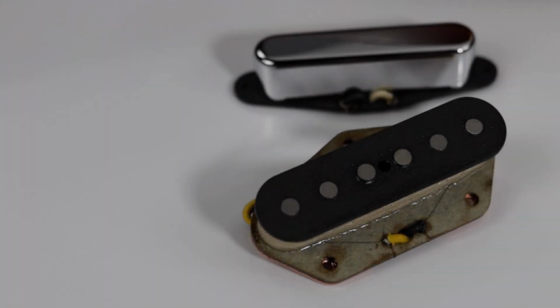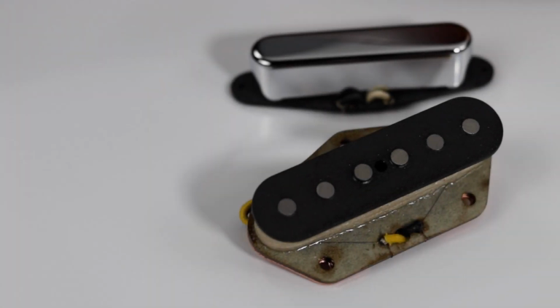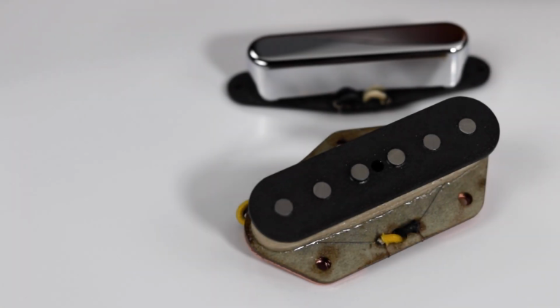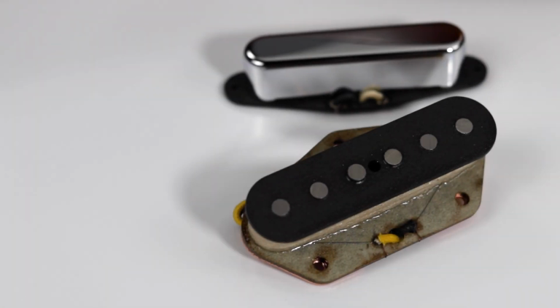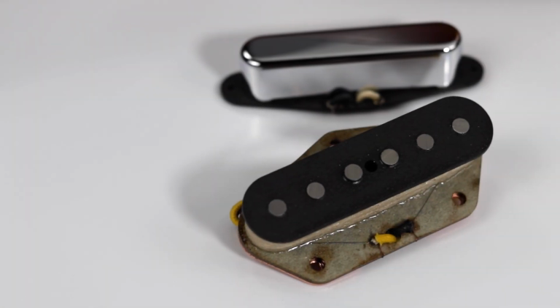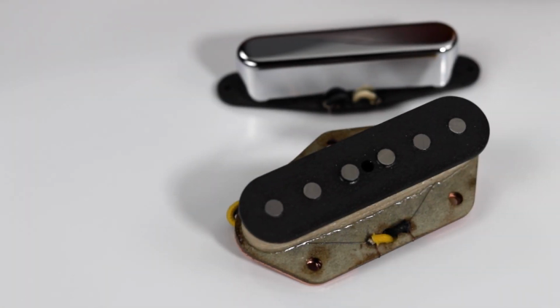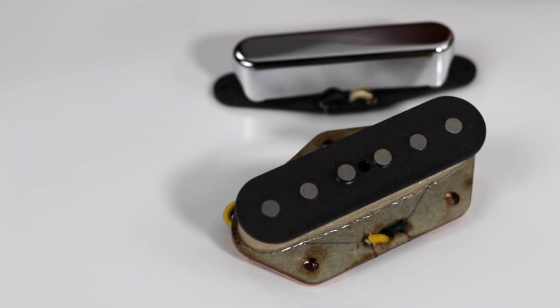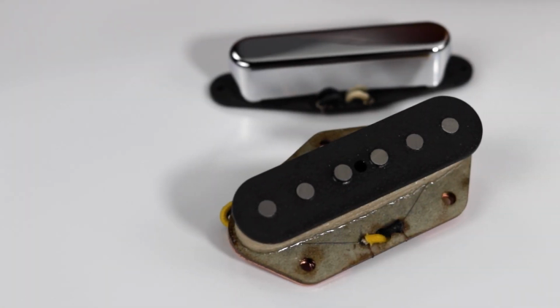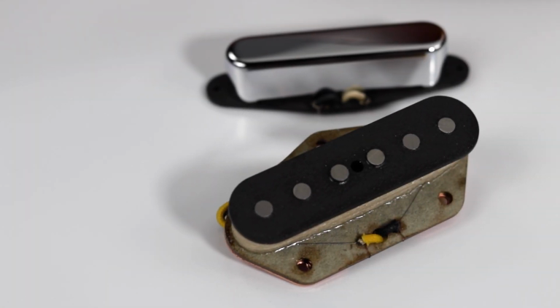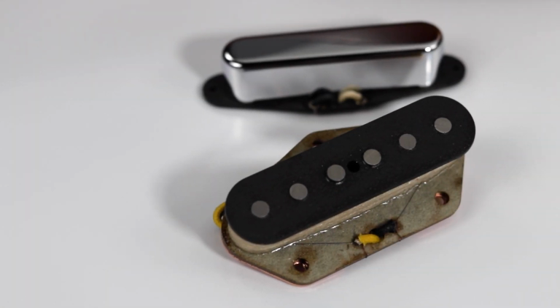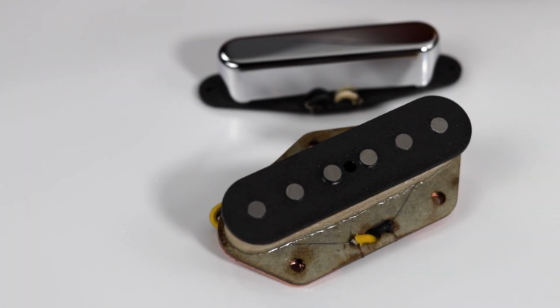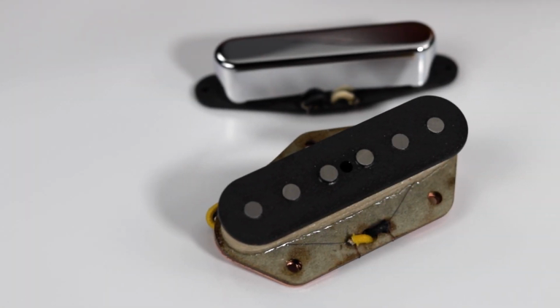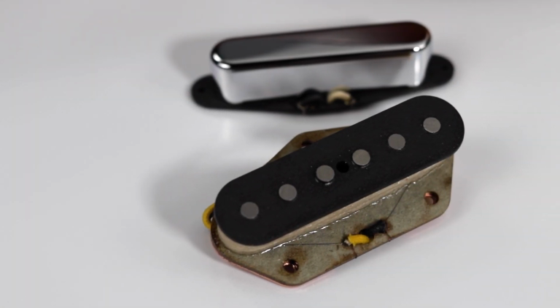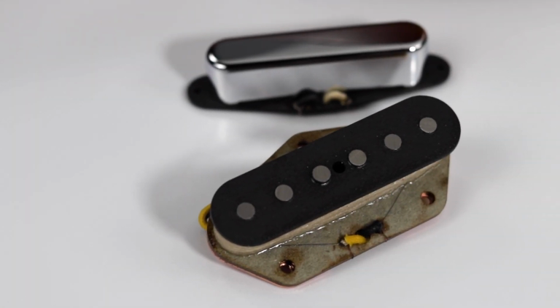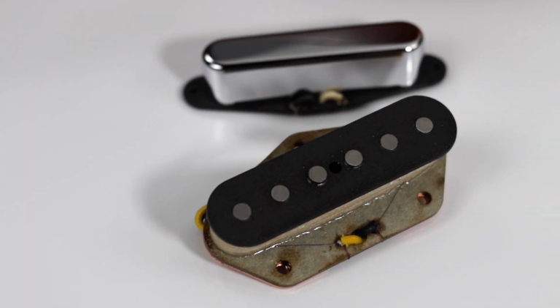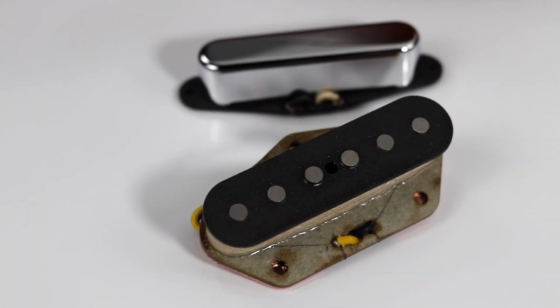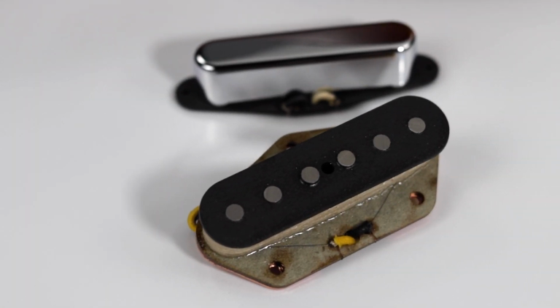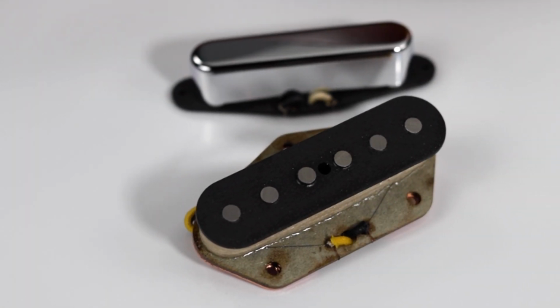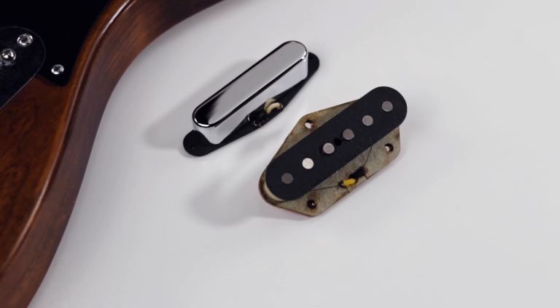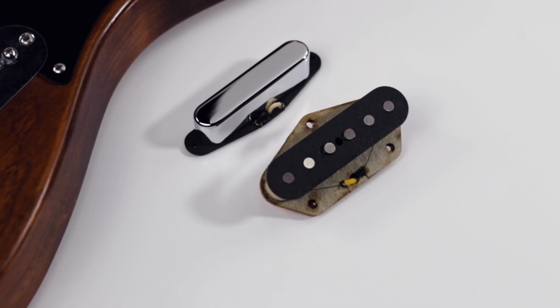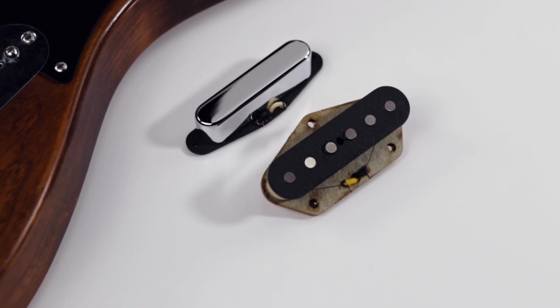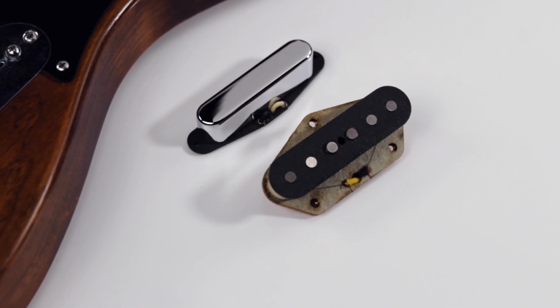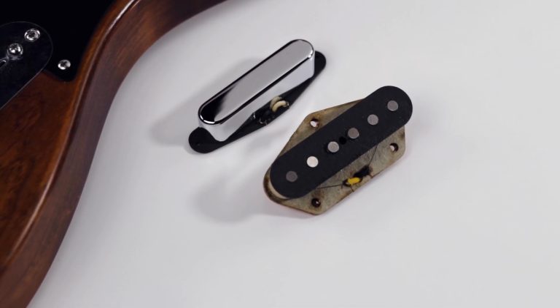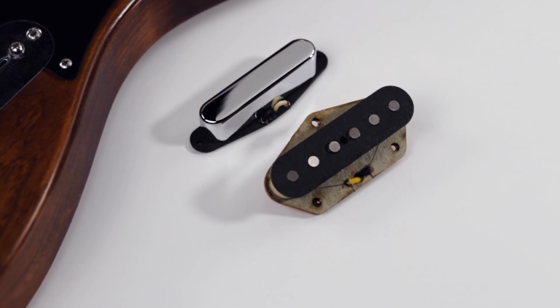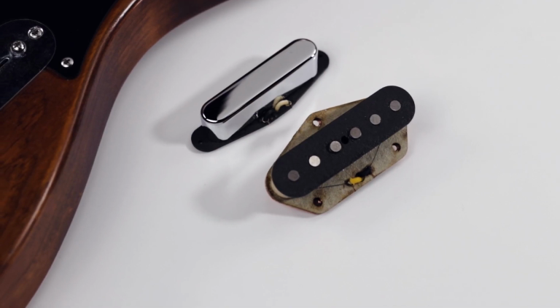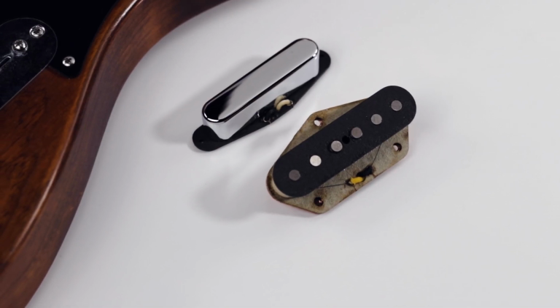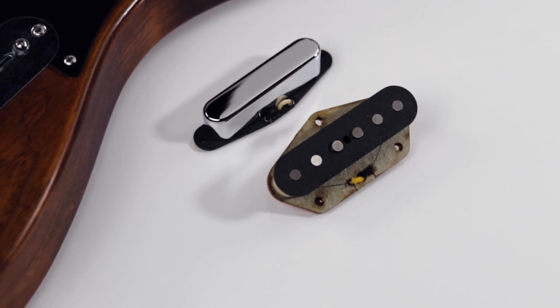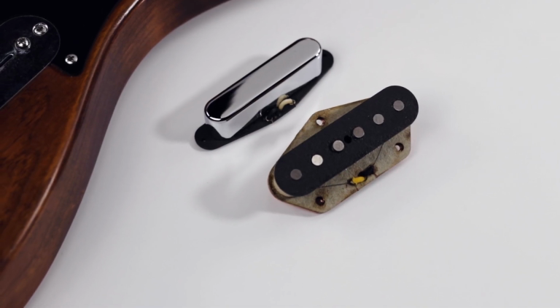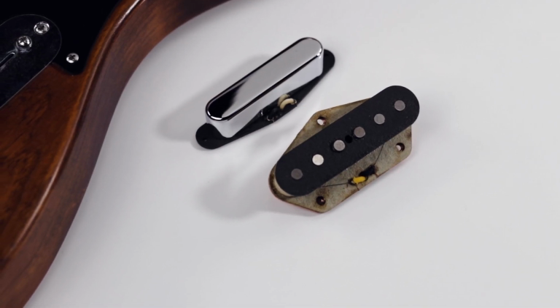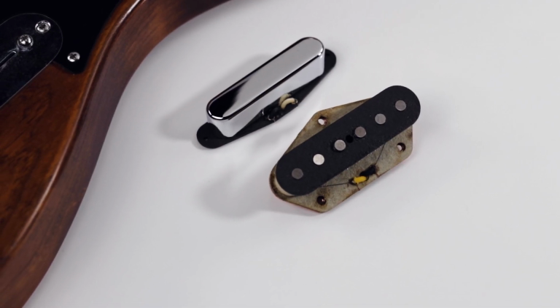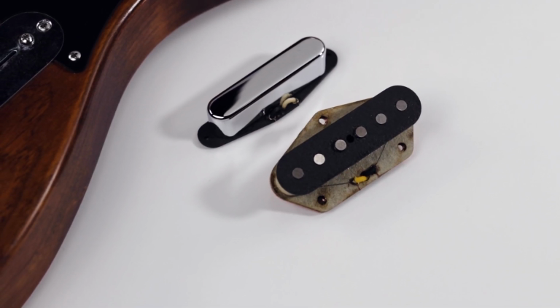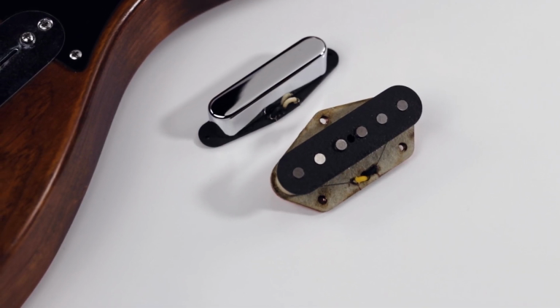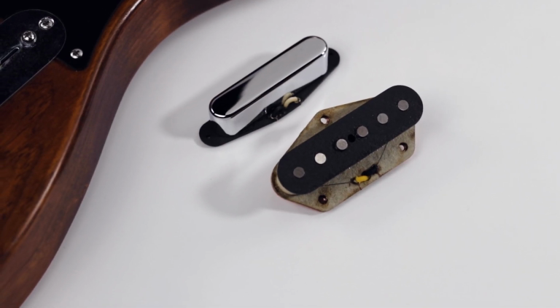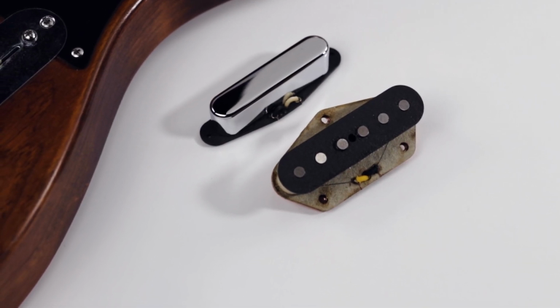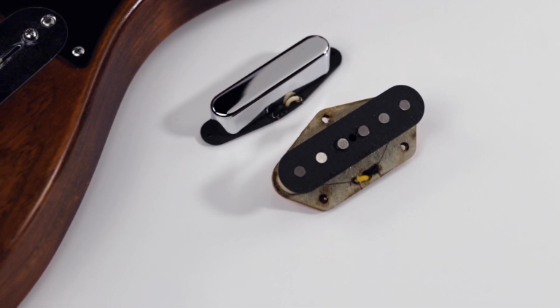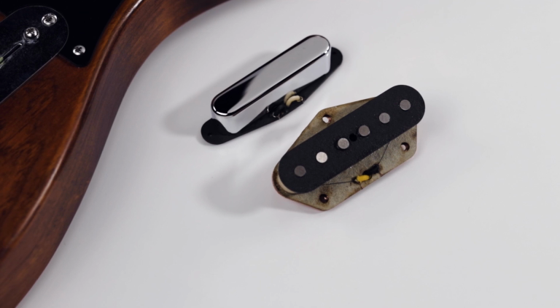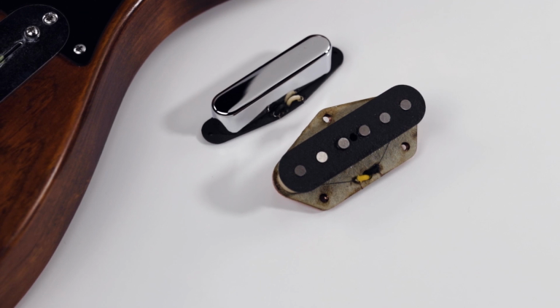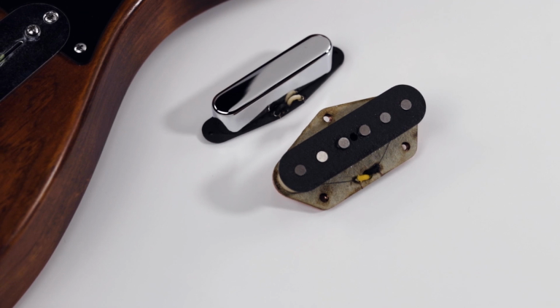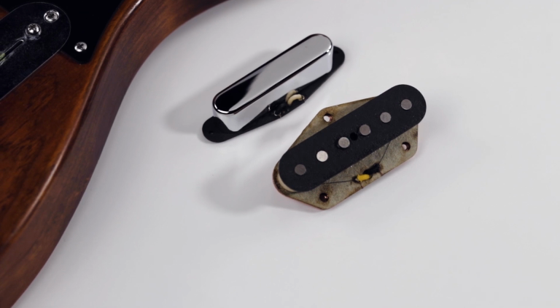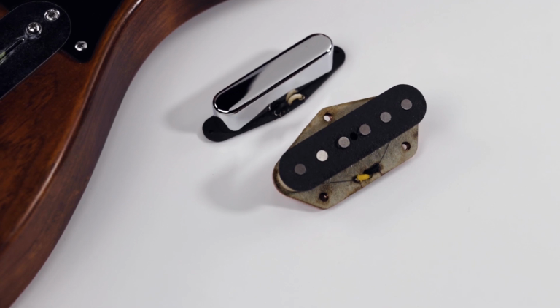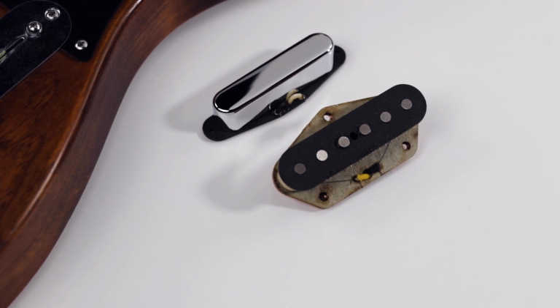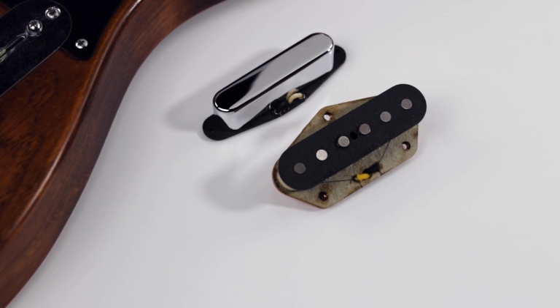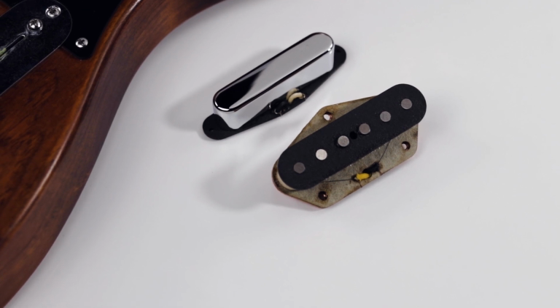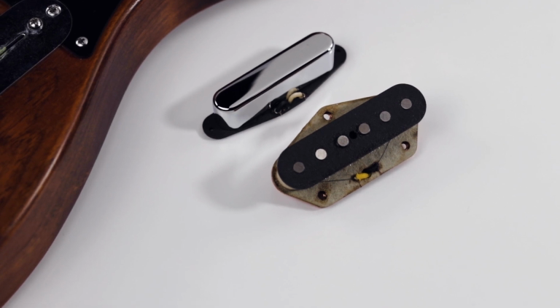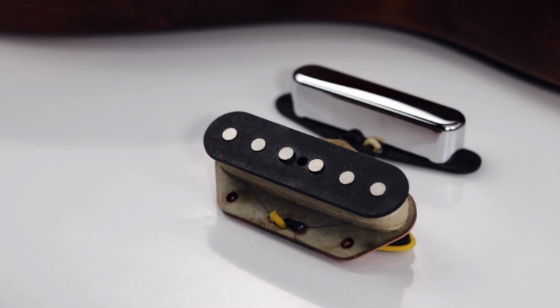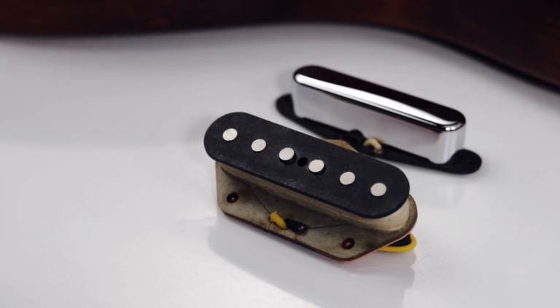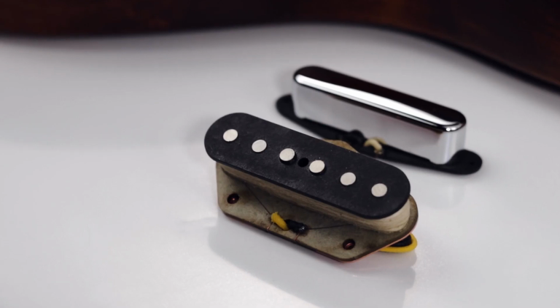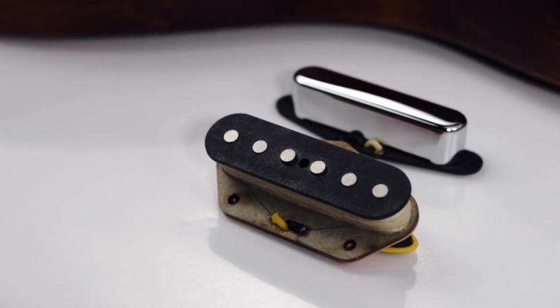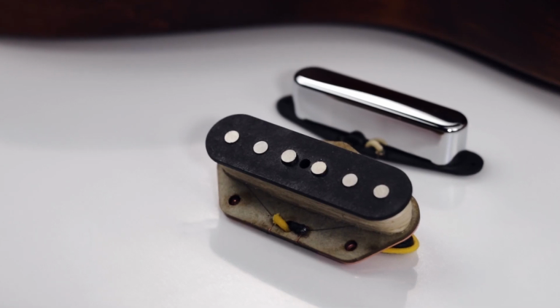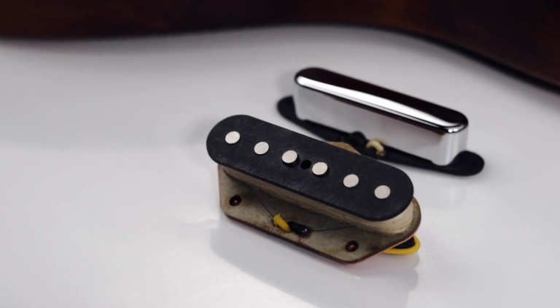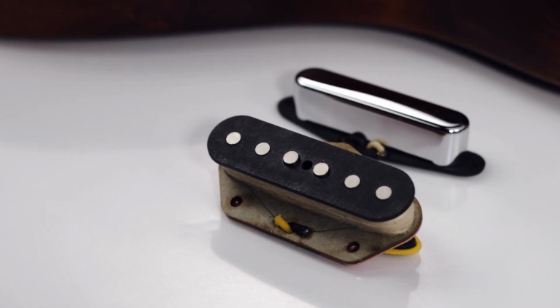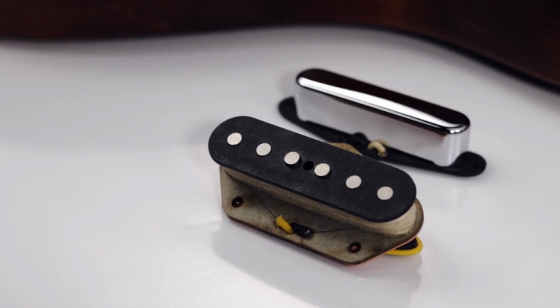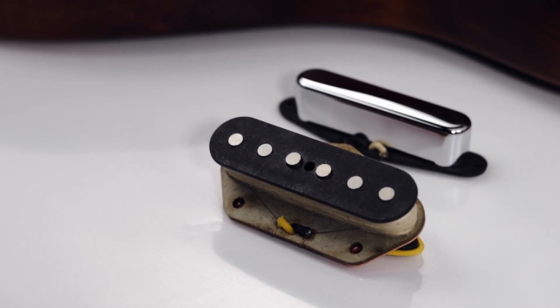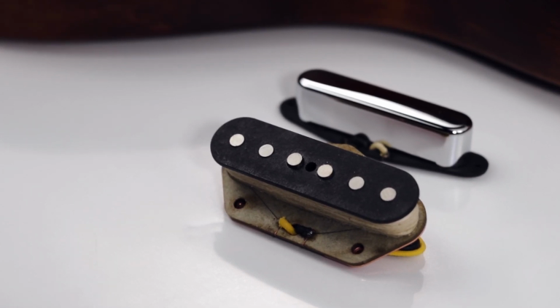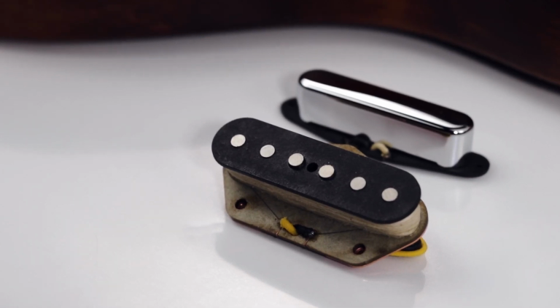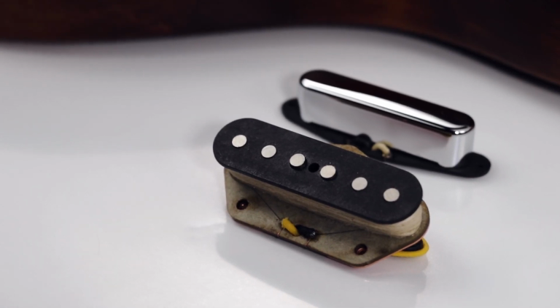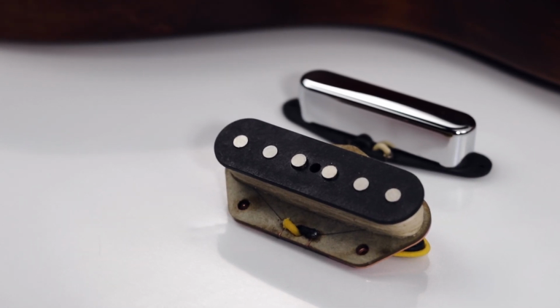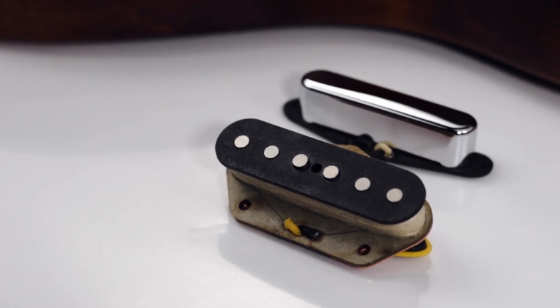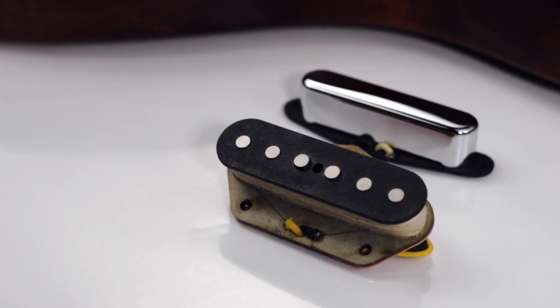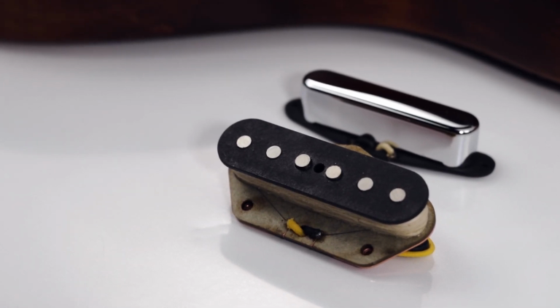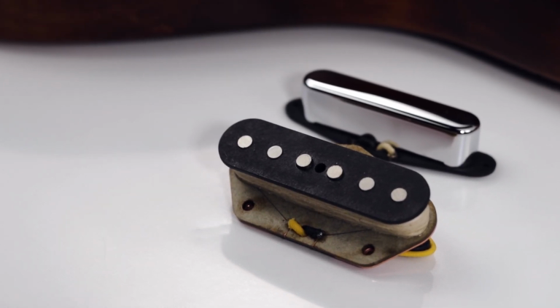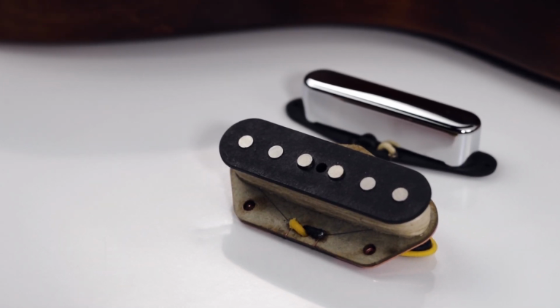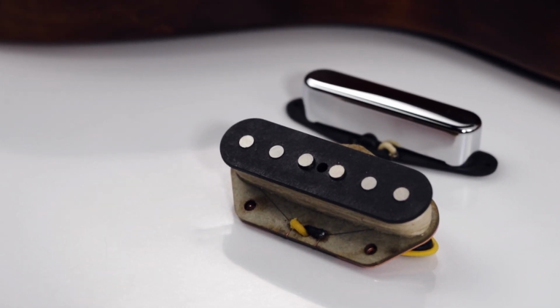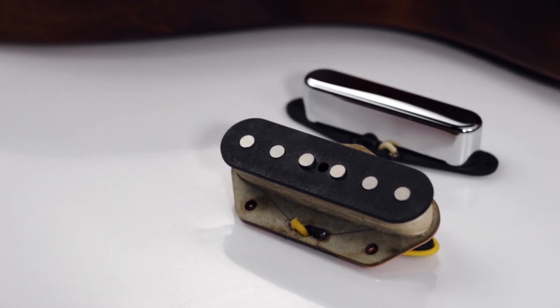Hey everyone, this is Justin Fox with Mojotone, and today we'll be taking a look at the '68 Clone Telecaster pickup set. Let's jump in.